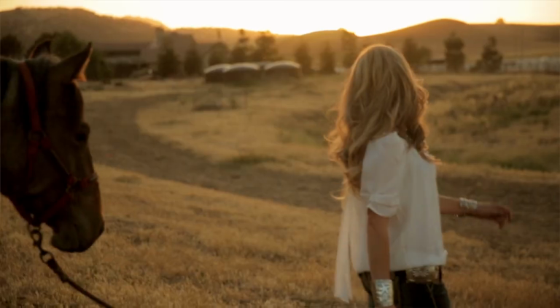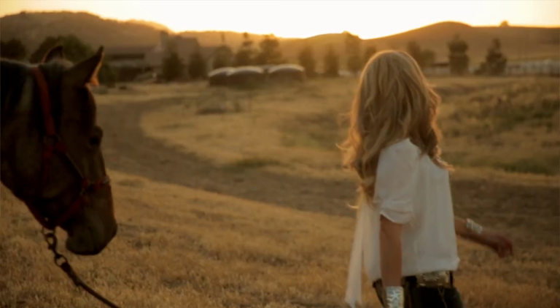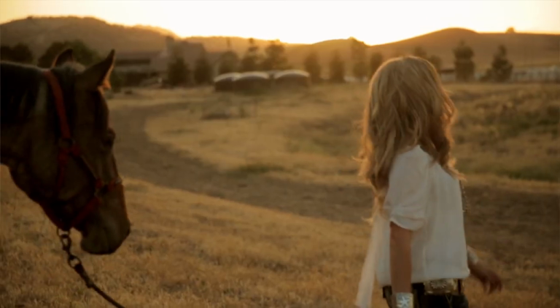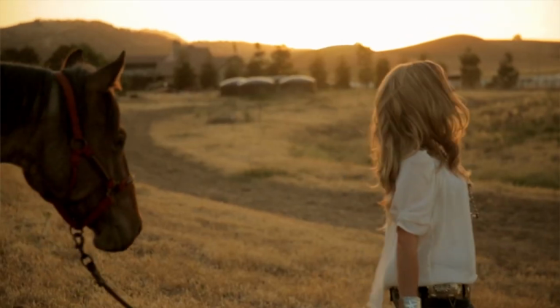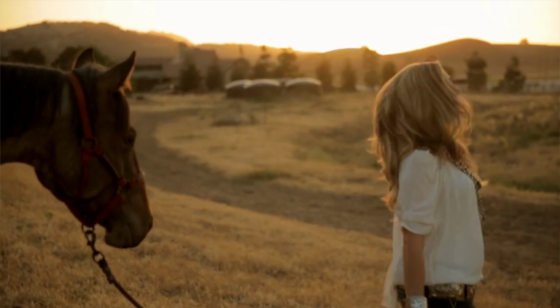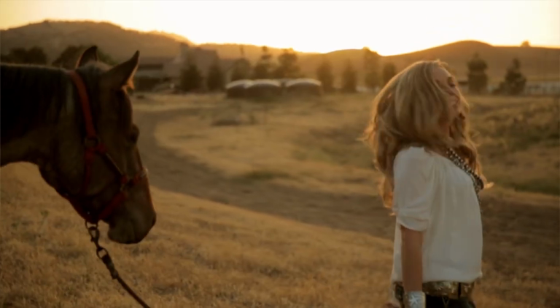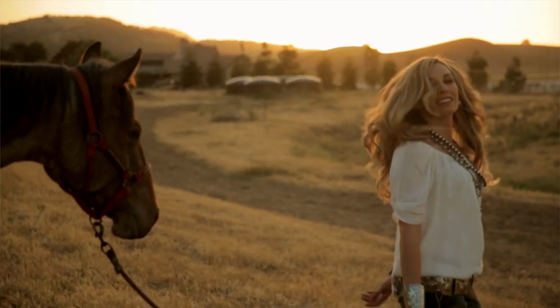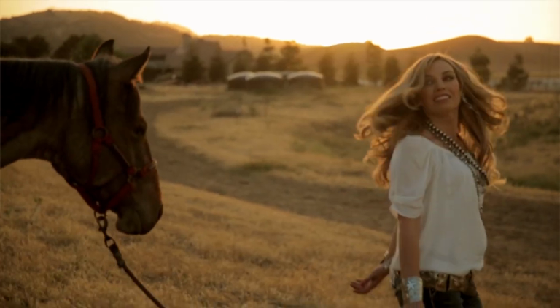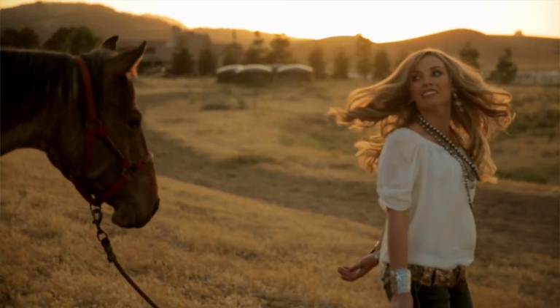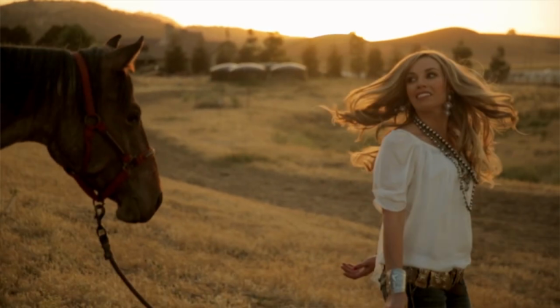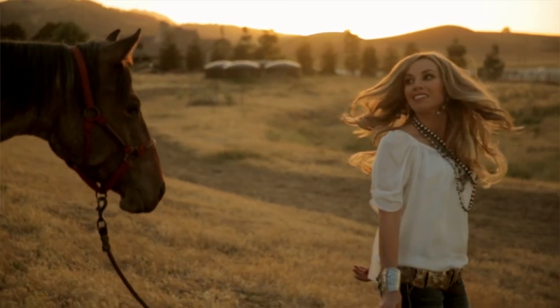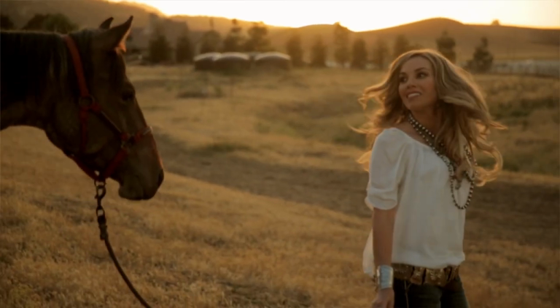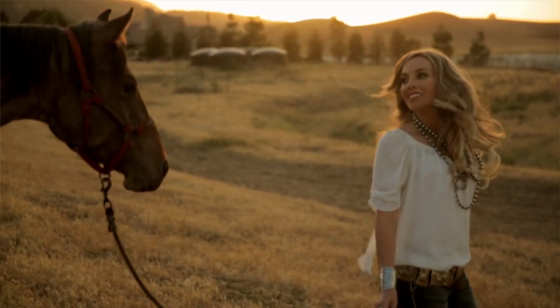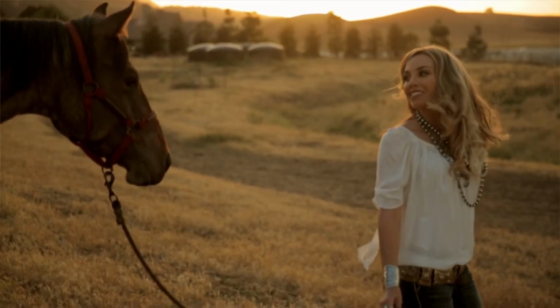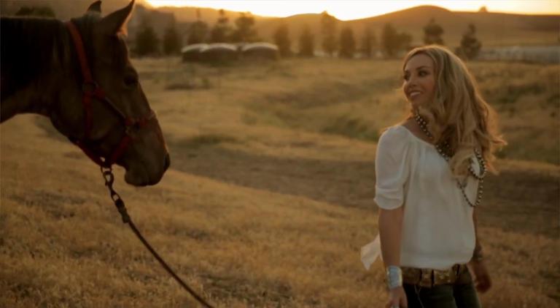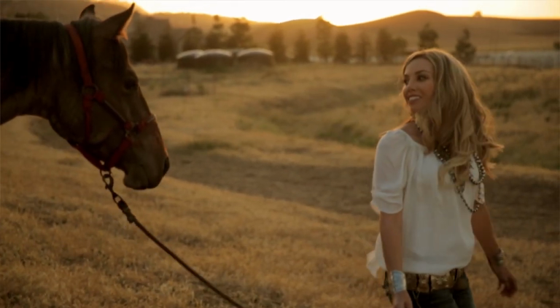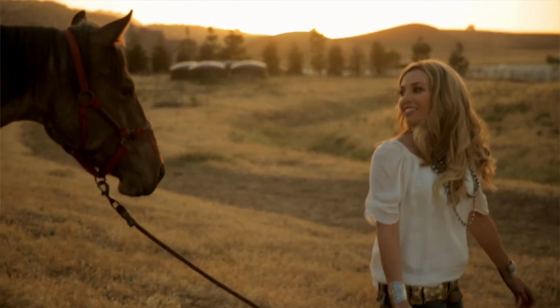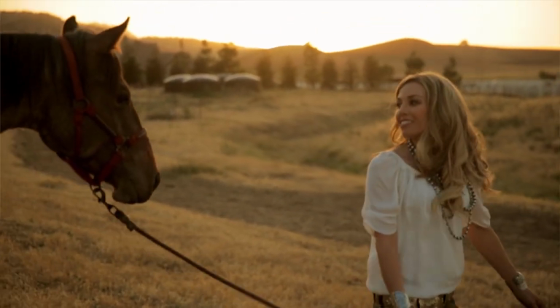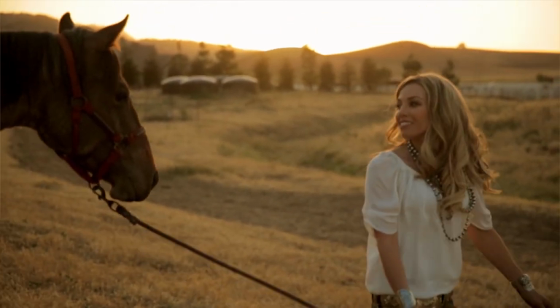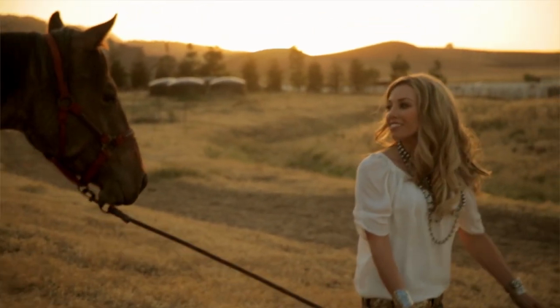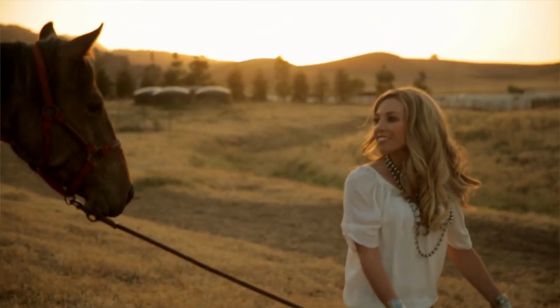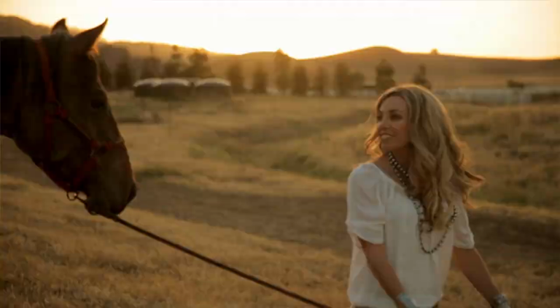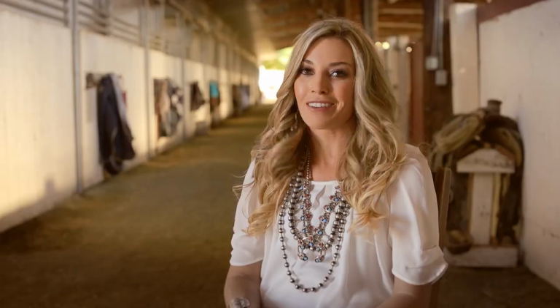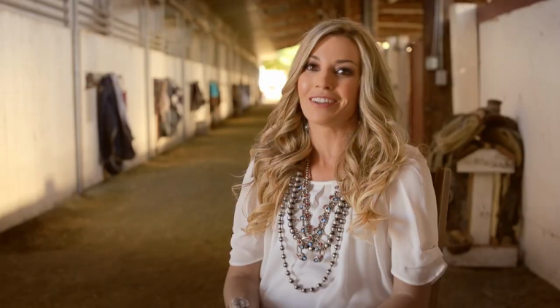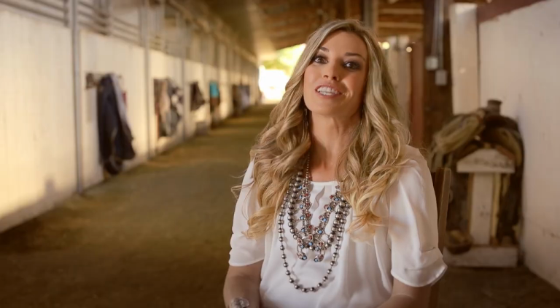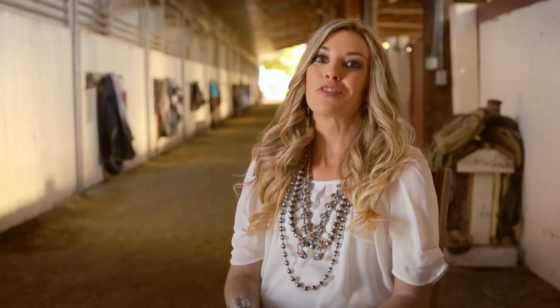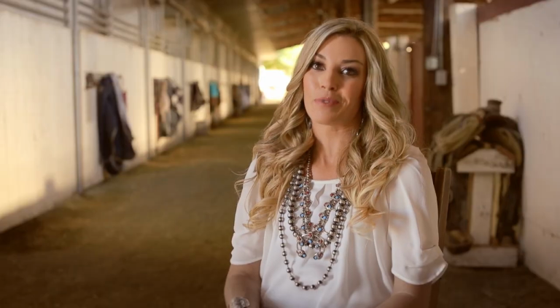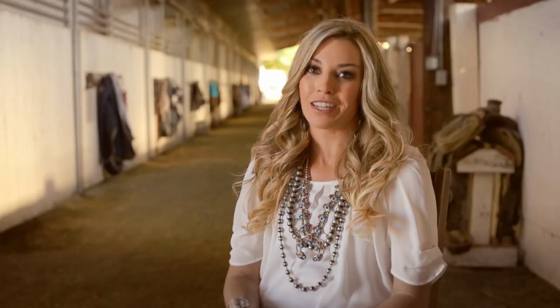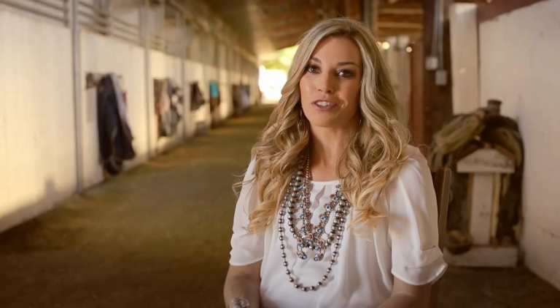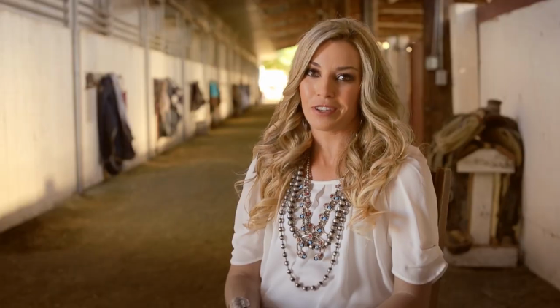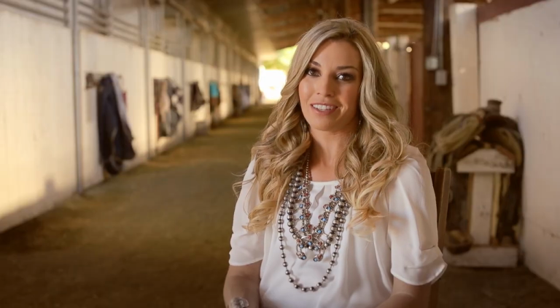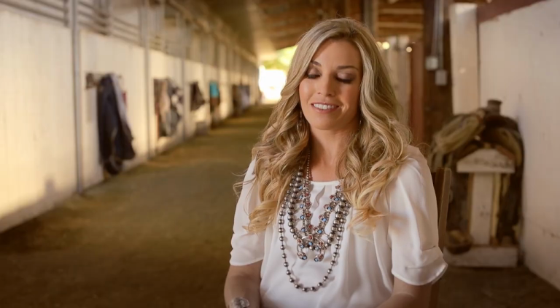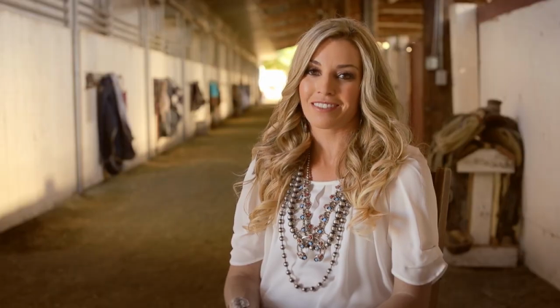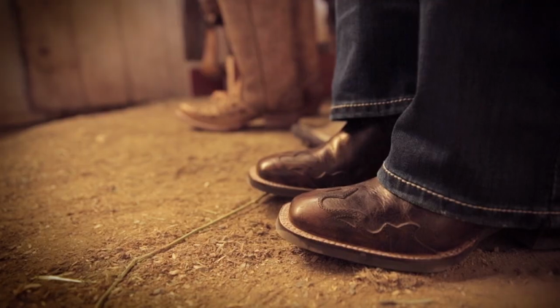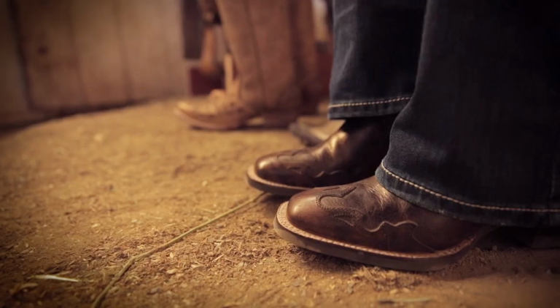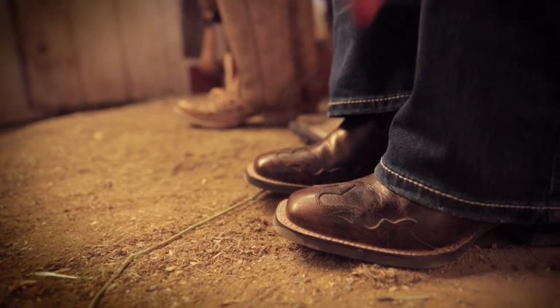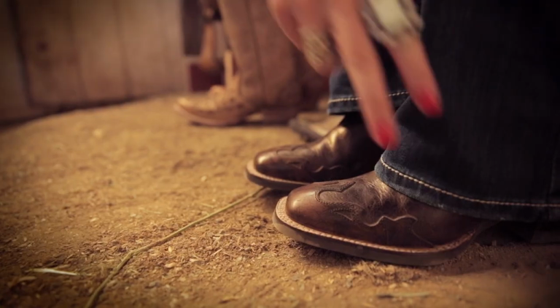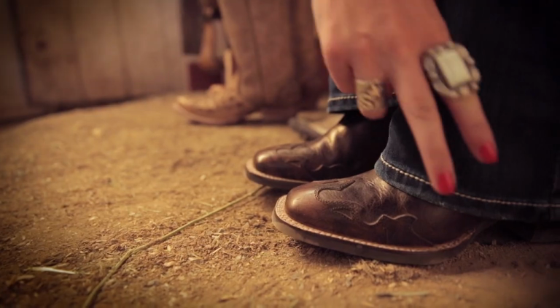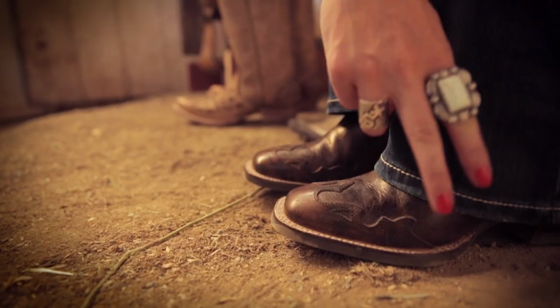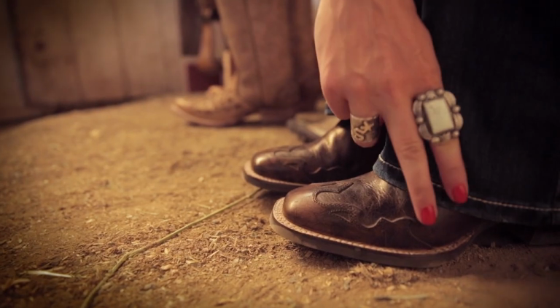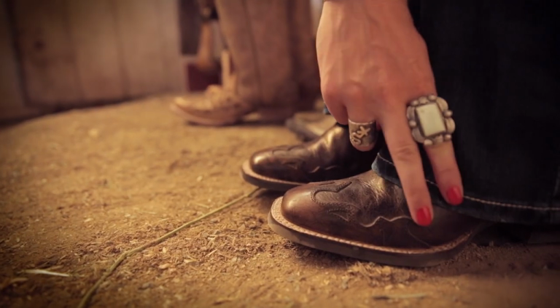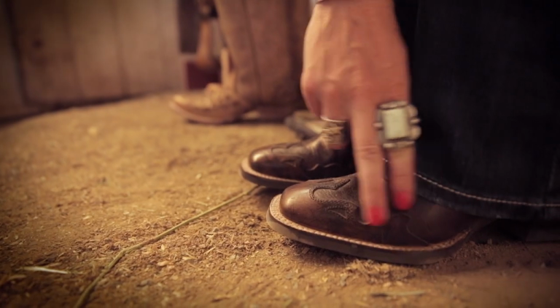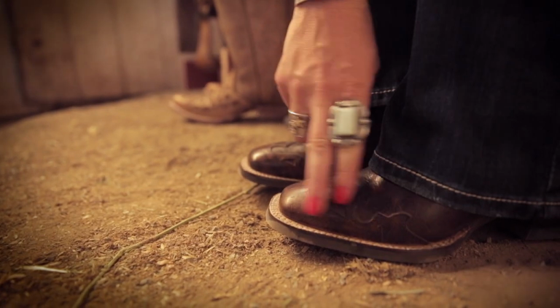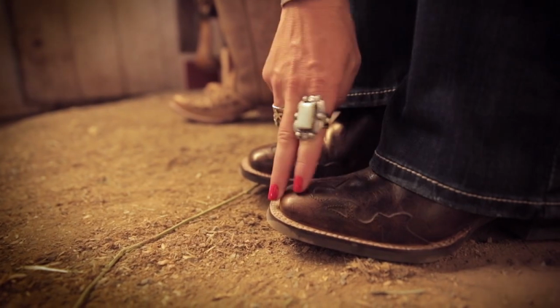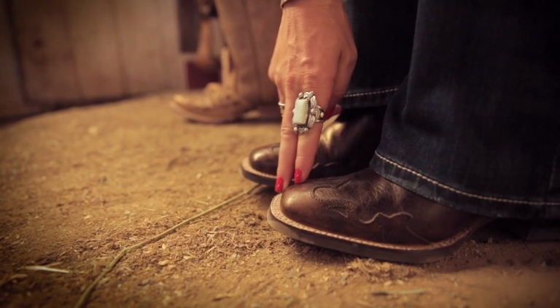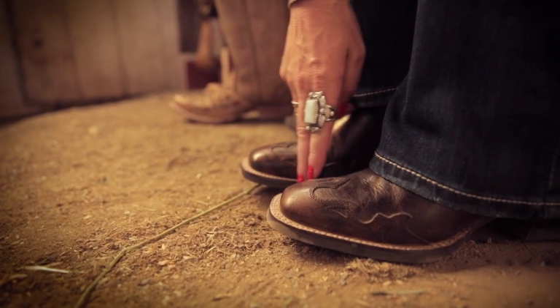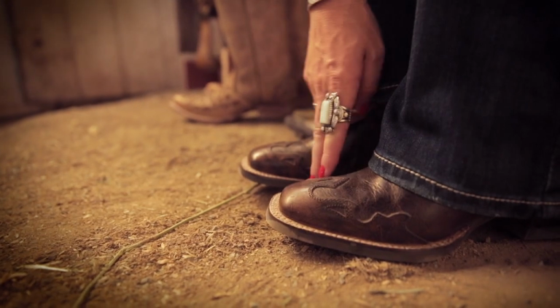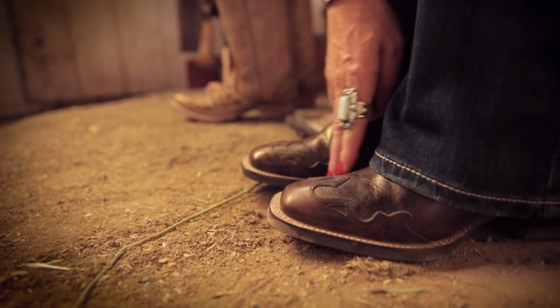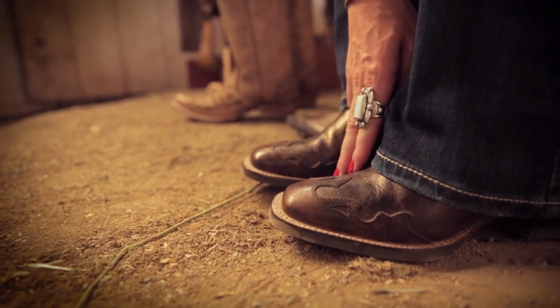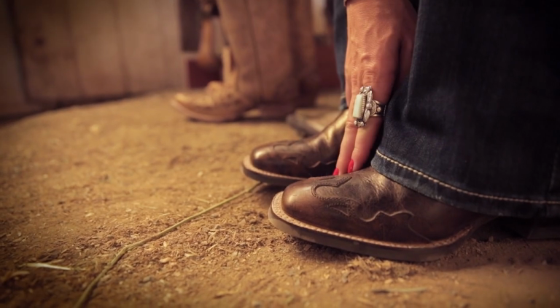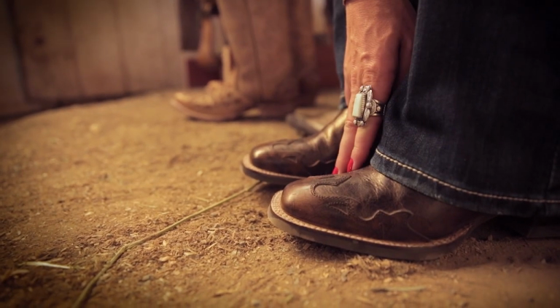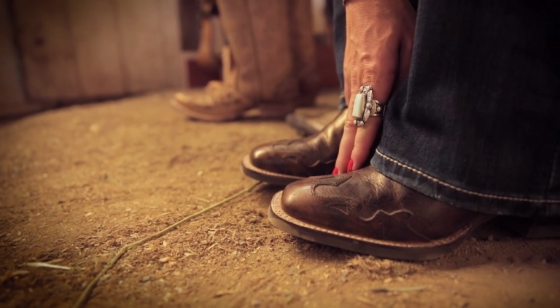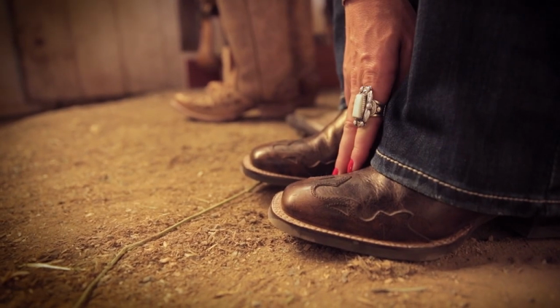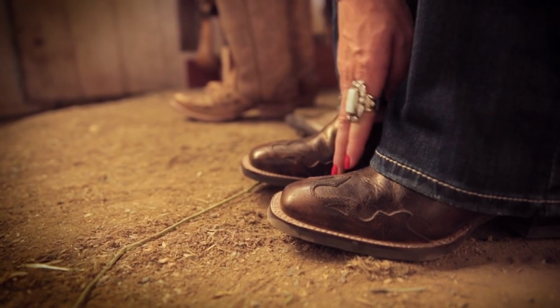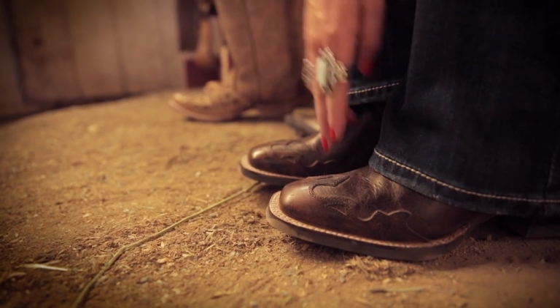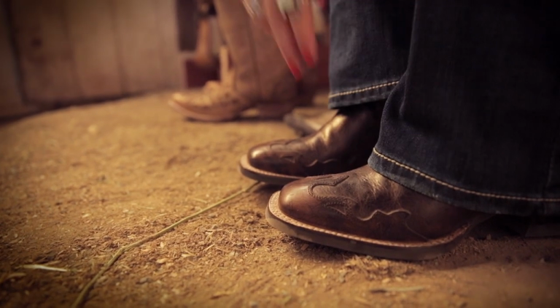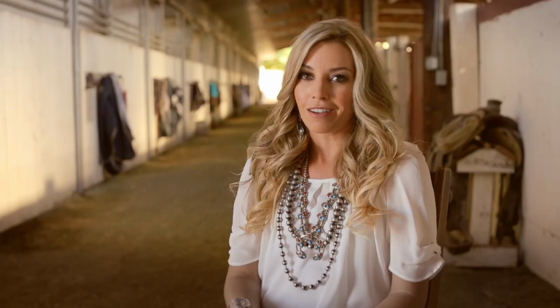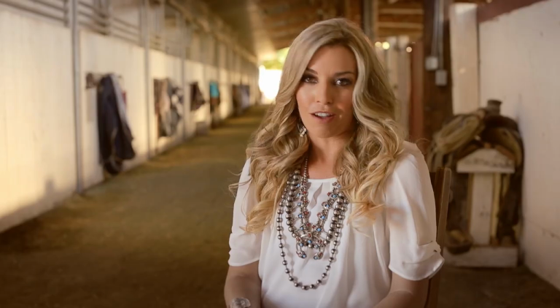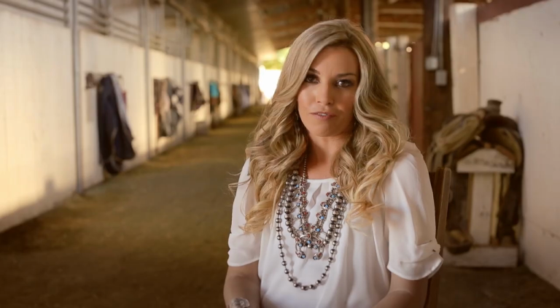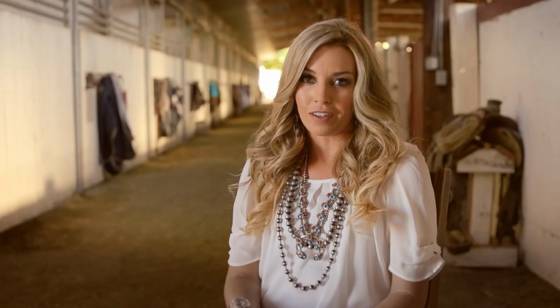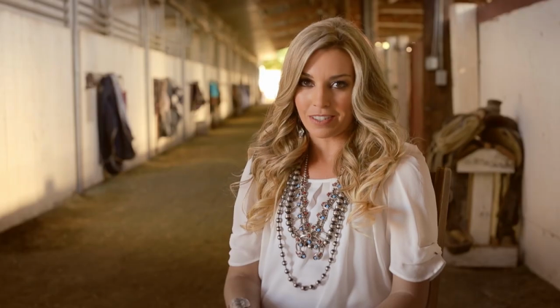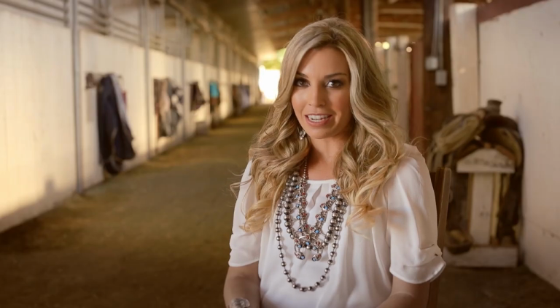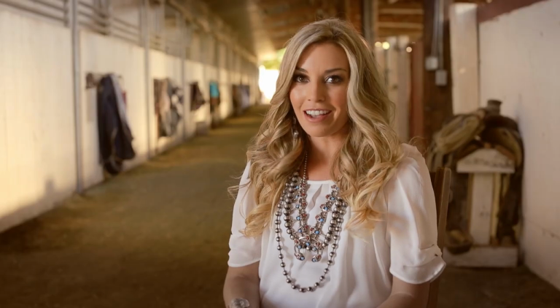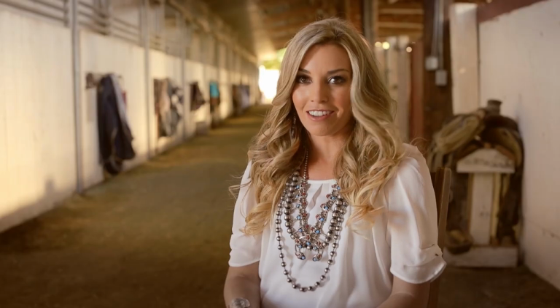If you're going for a ride or to watch a rodeo, a square toe is a great choice. You could choose a narrow or wide square toe, depending on comfort and style.